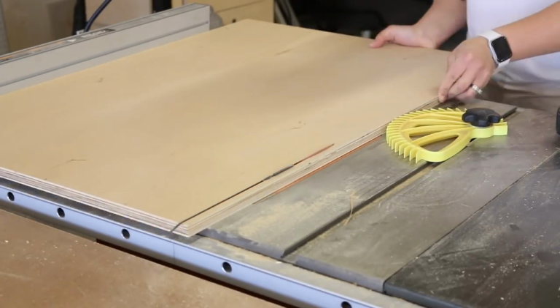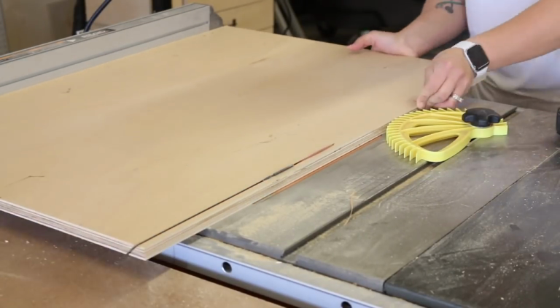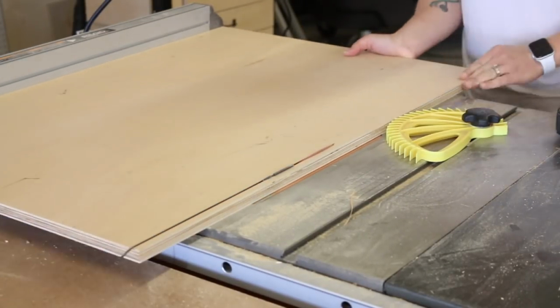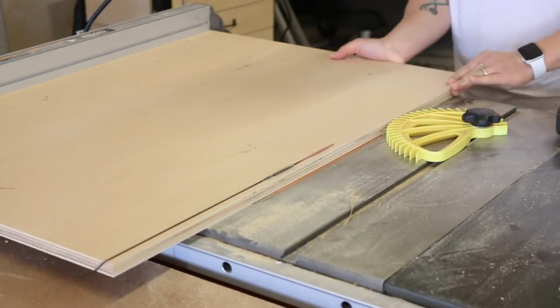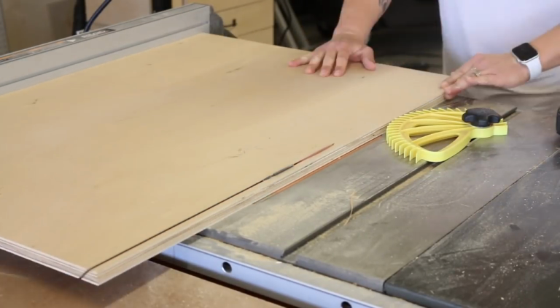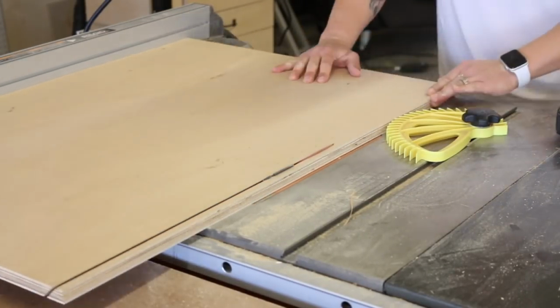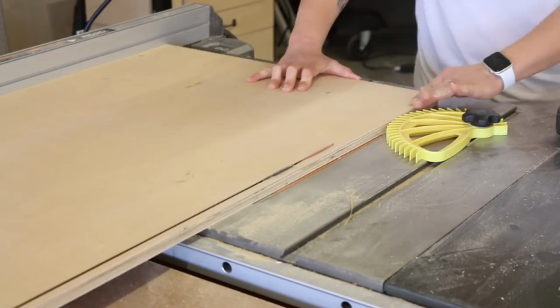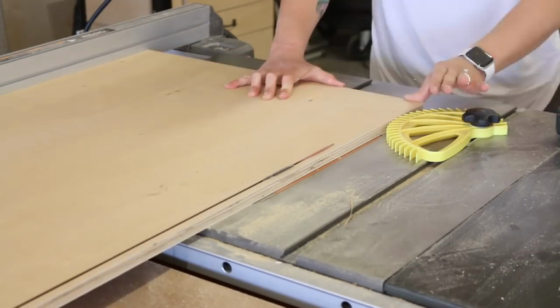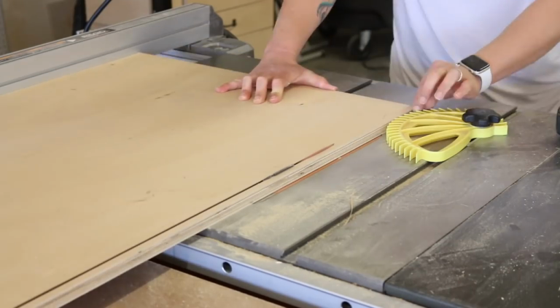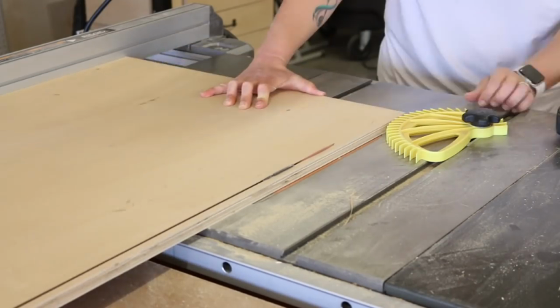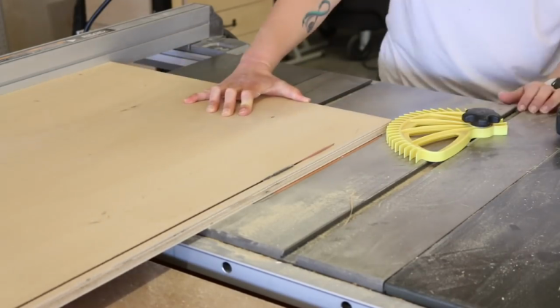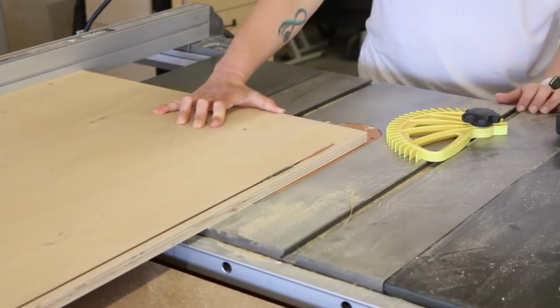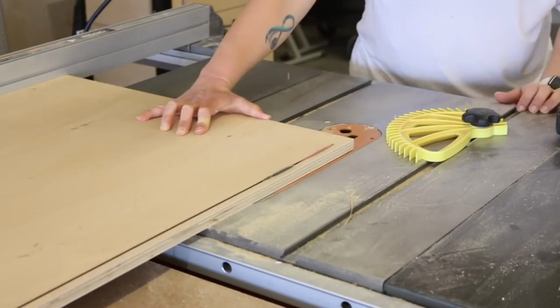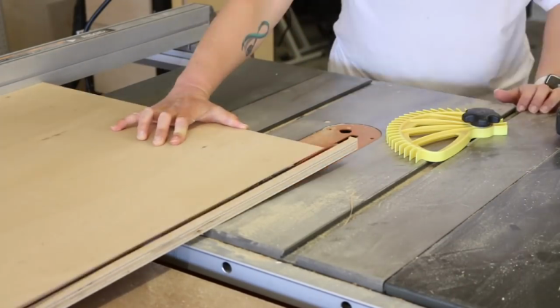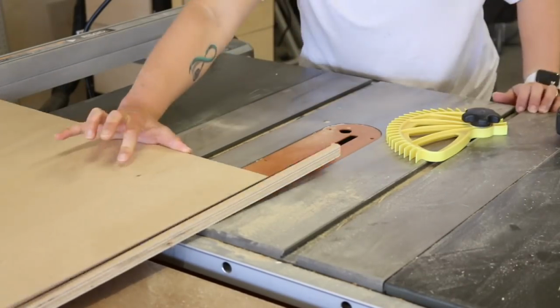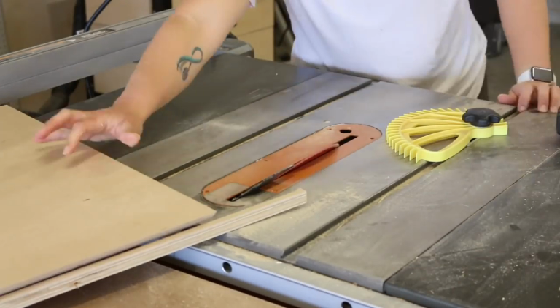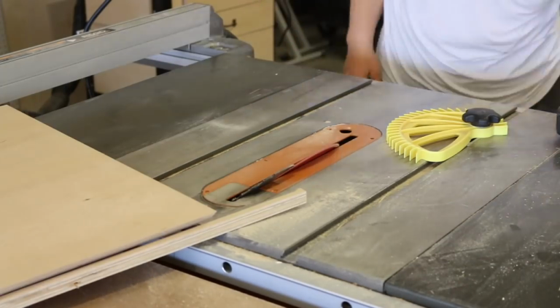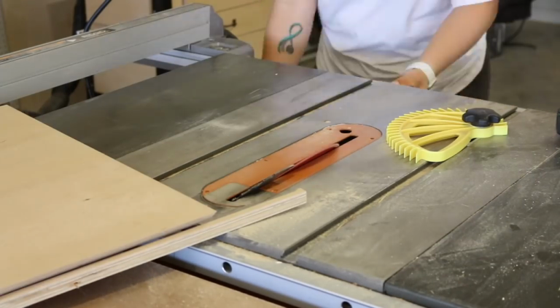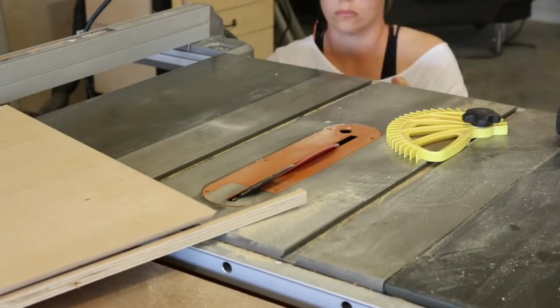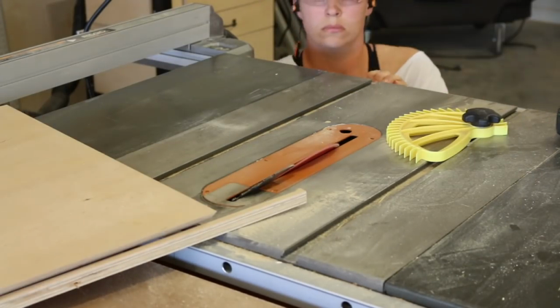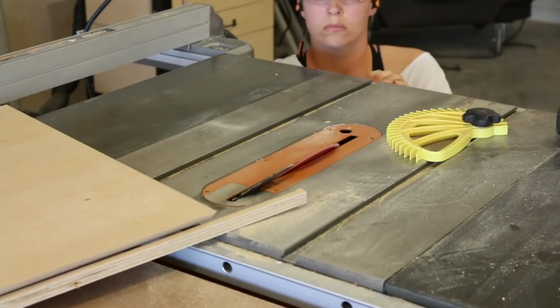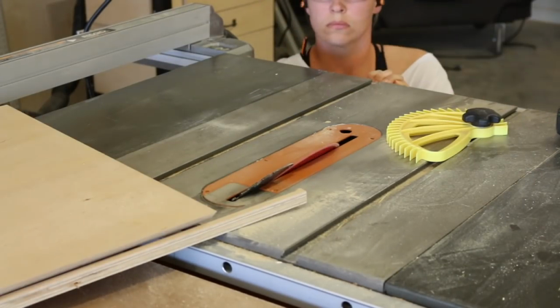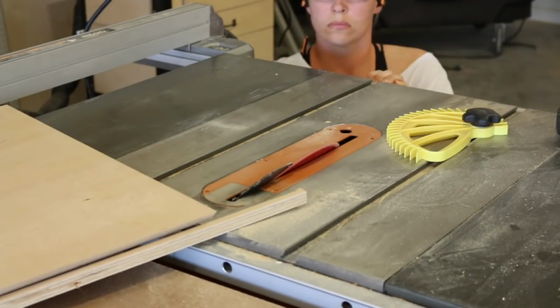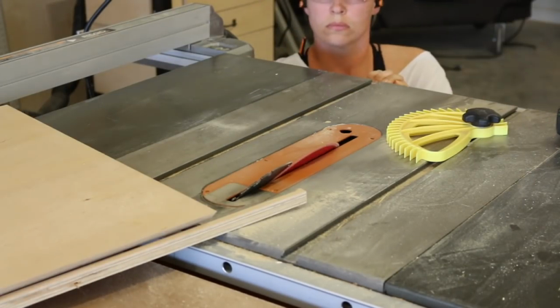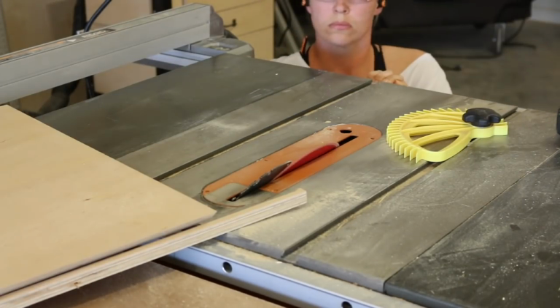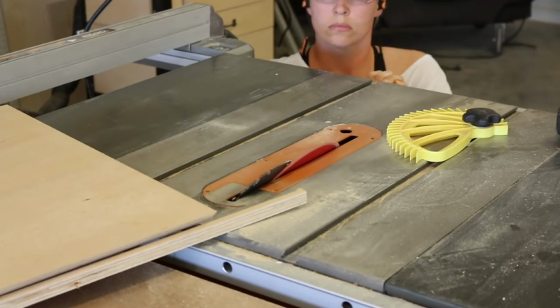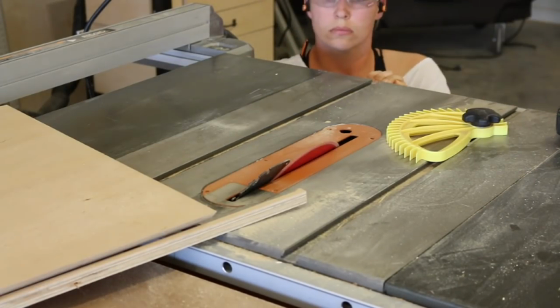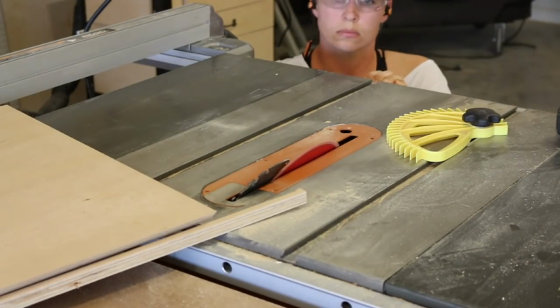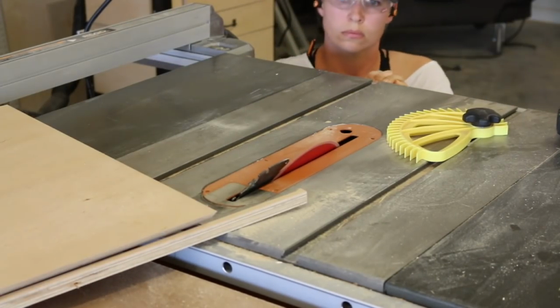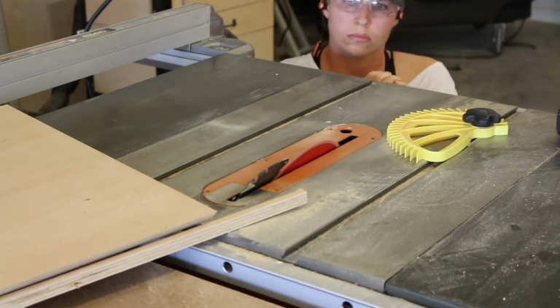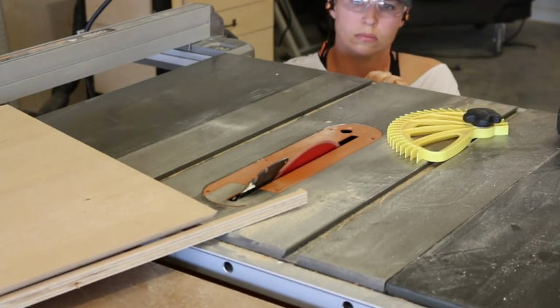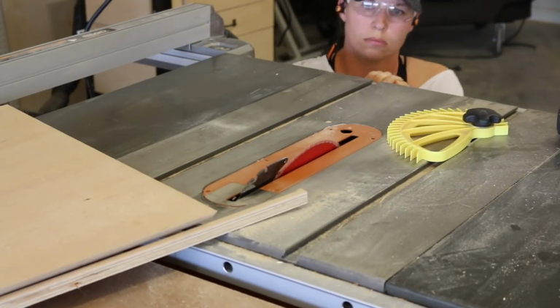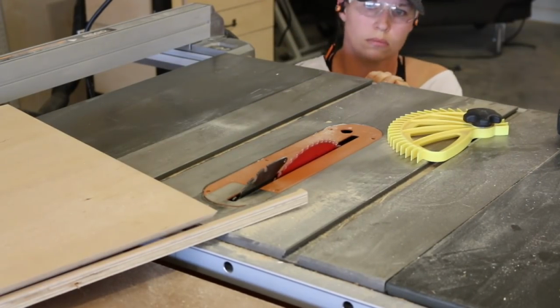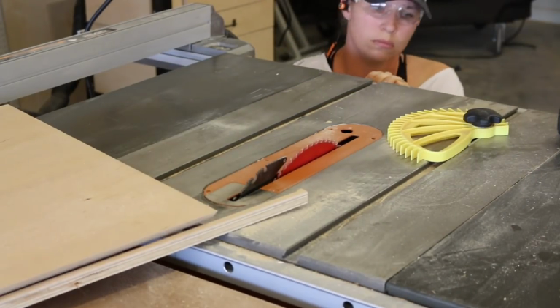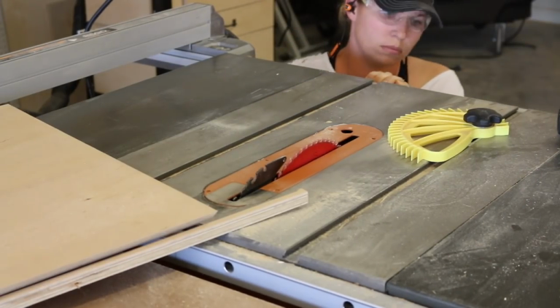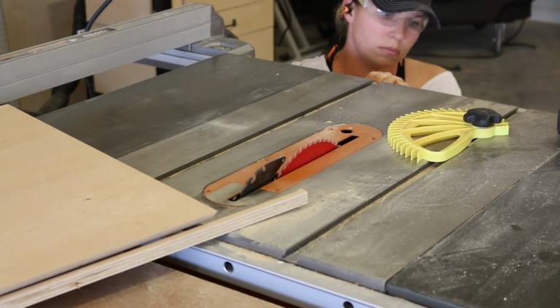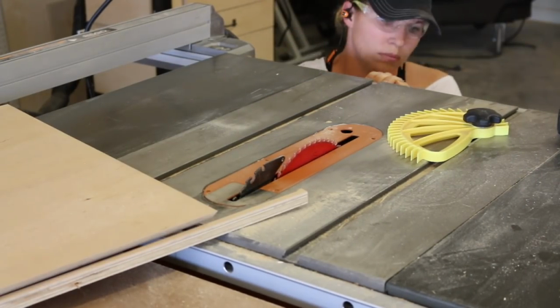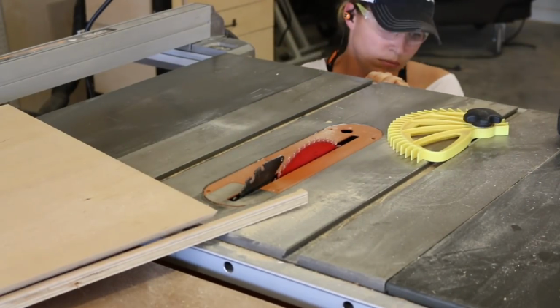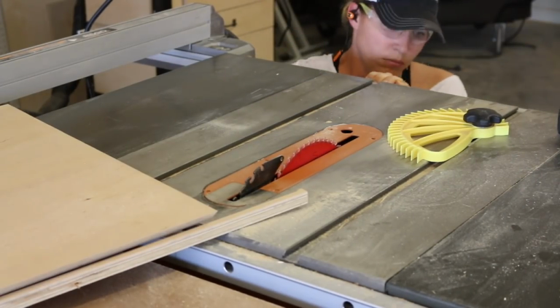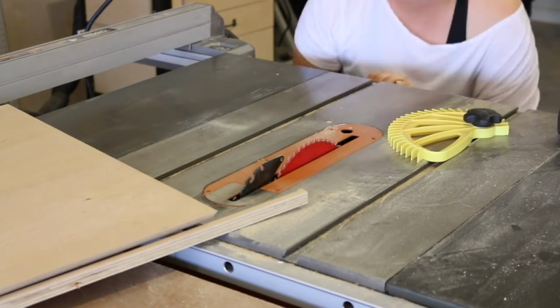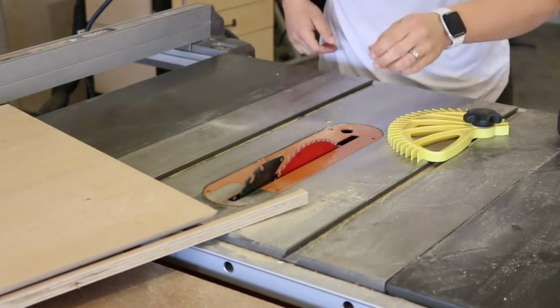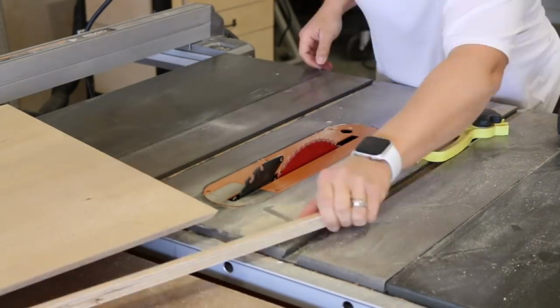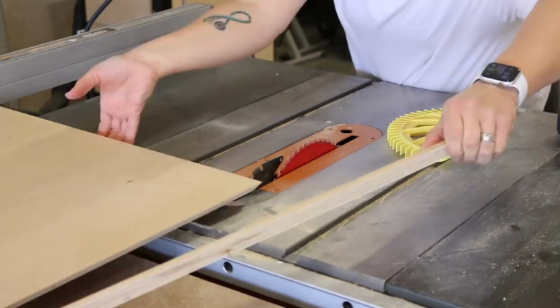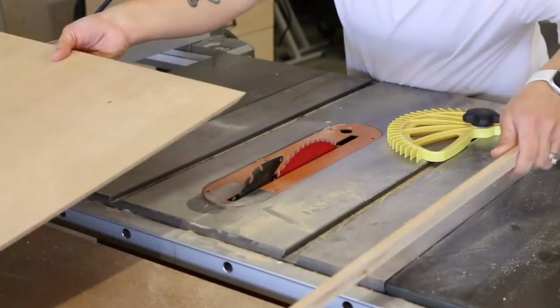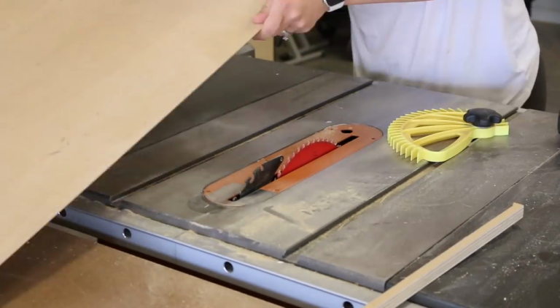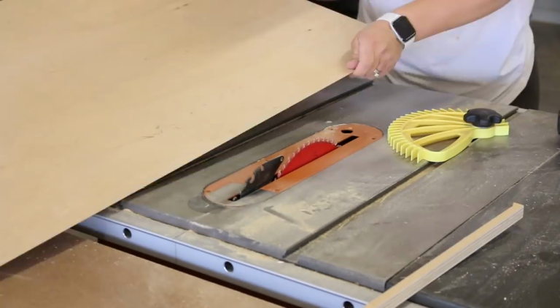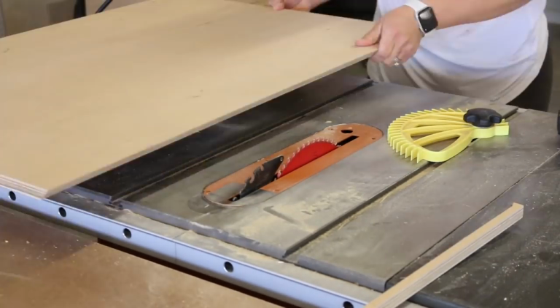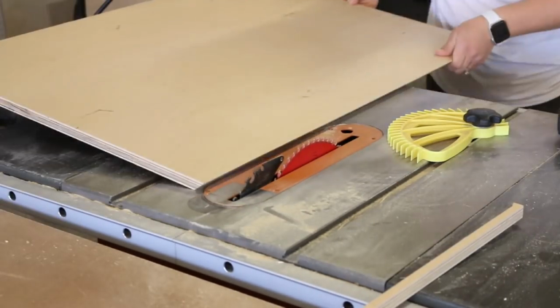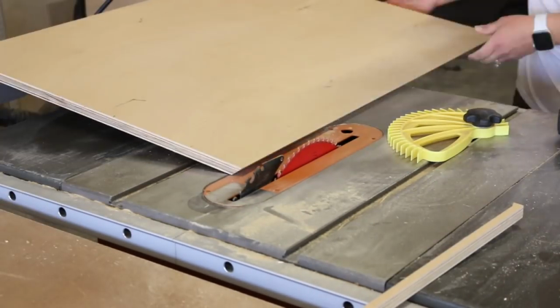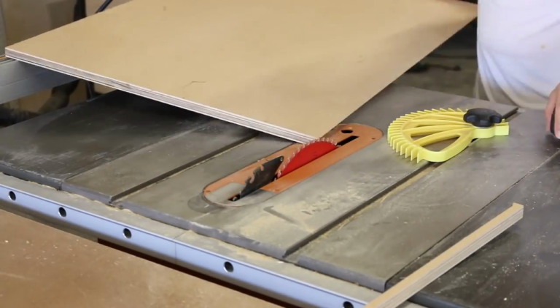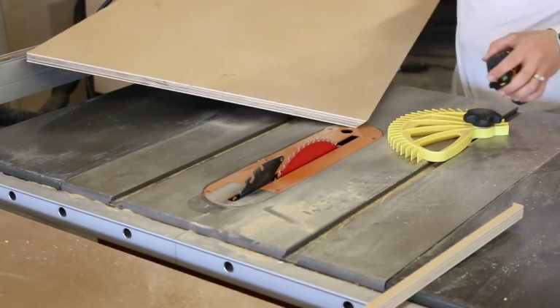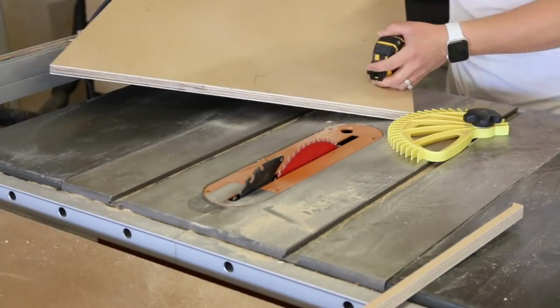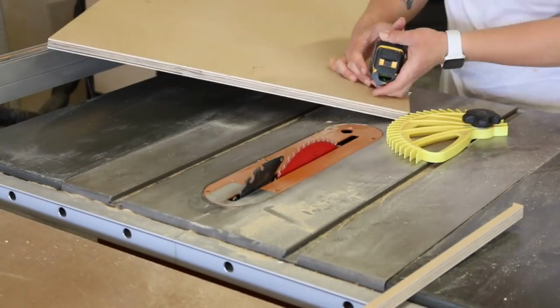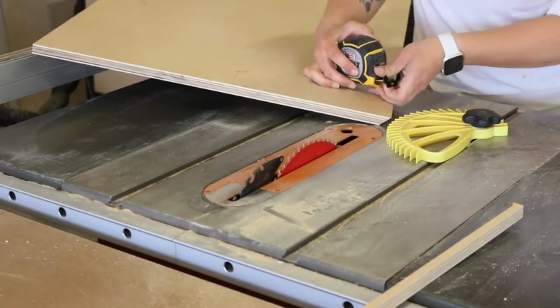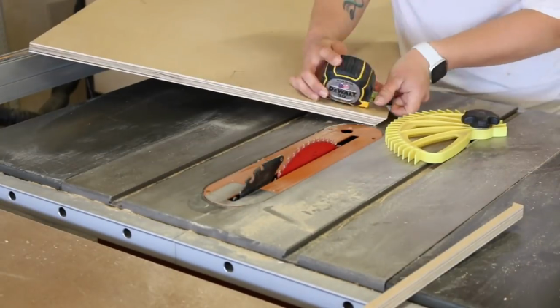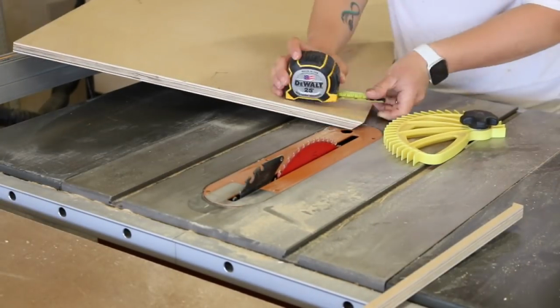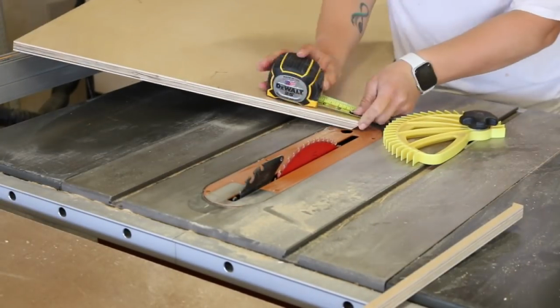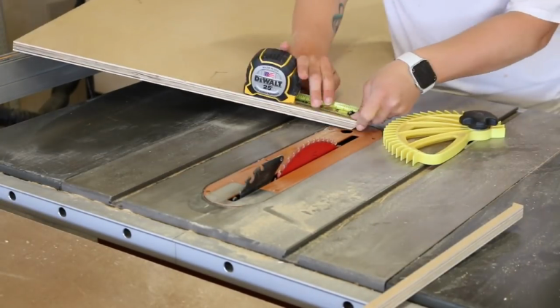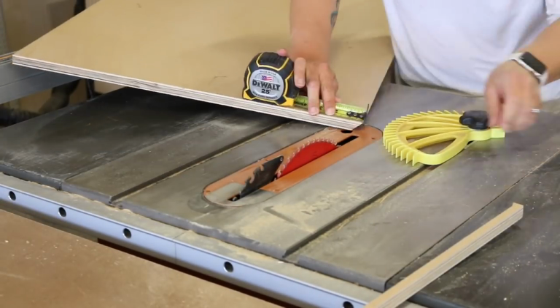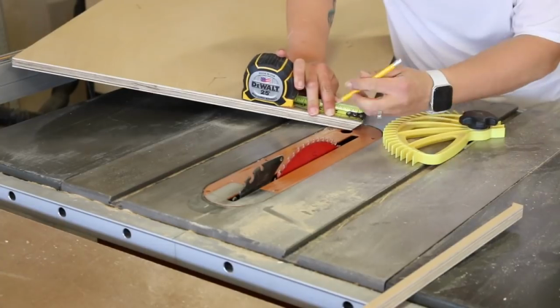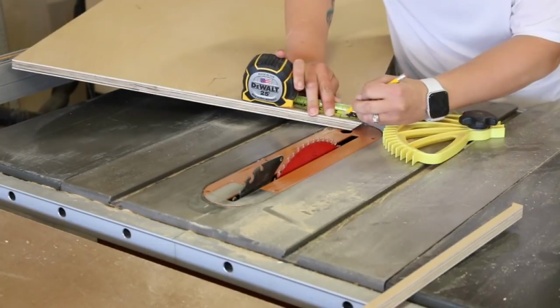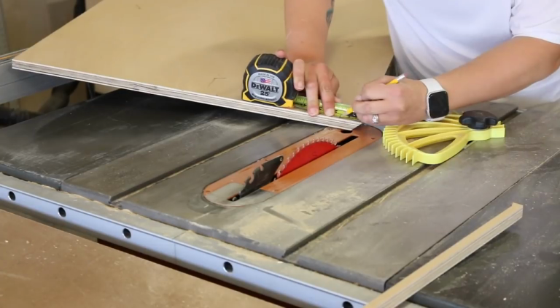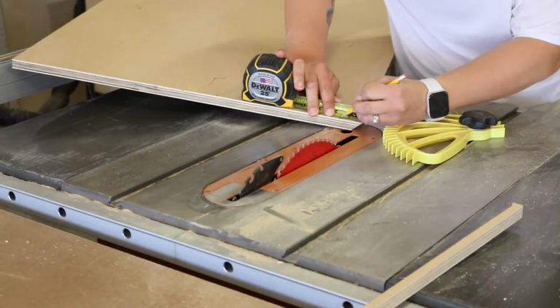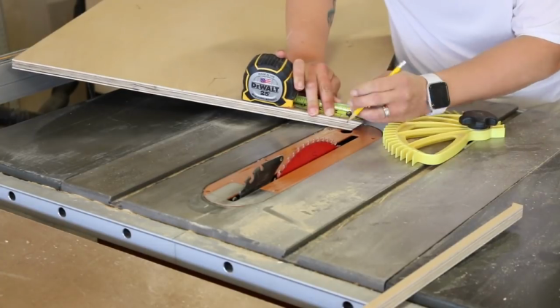I also made one more at 1.25 inches wide to make up the cleats that go on the back of the wooden organizers.